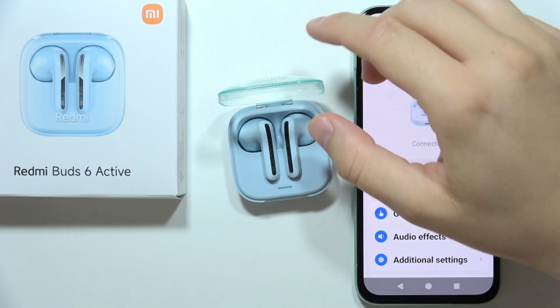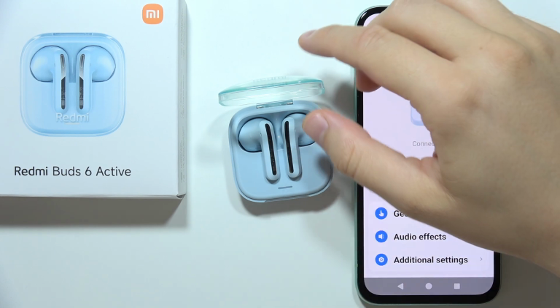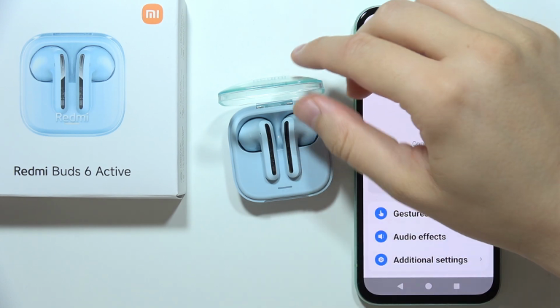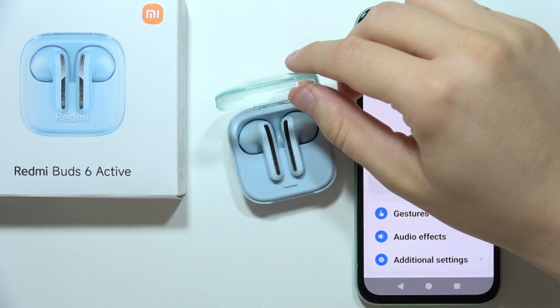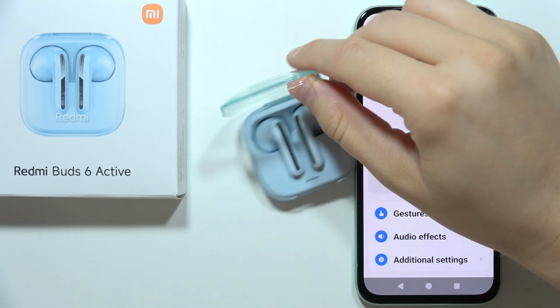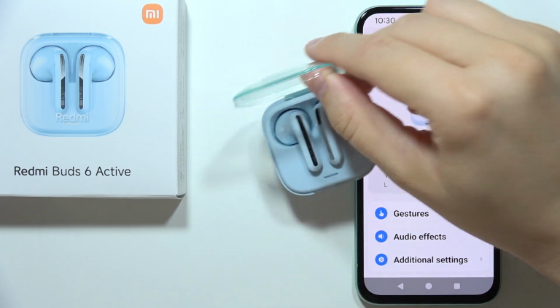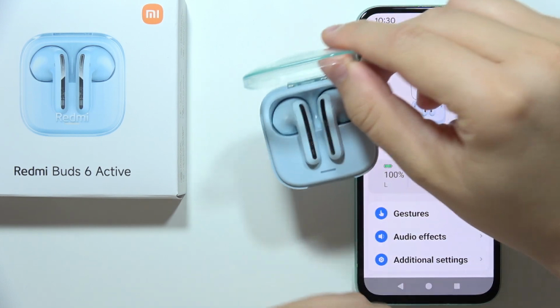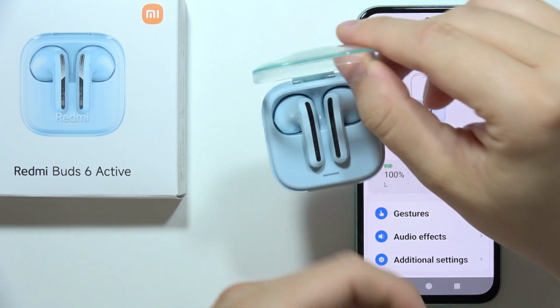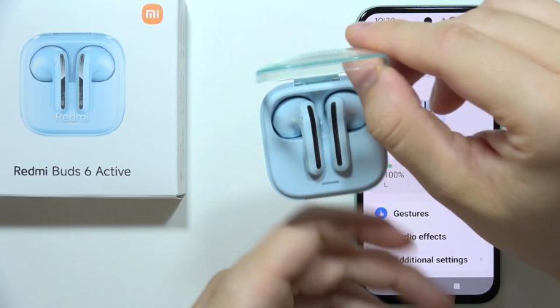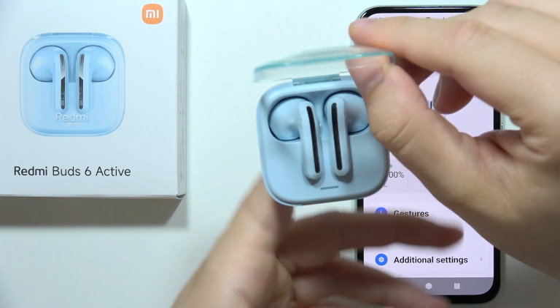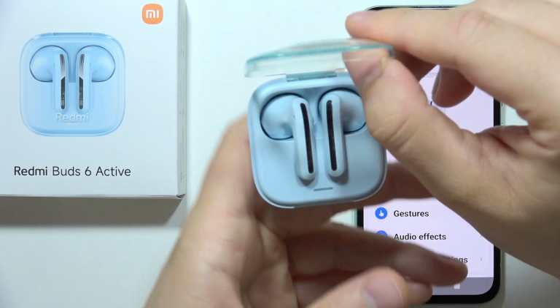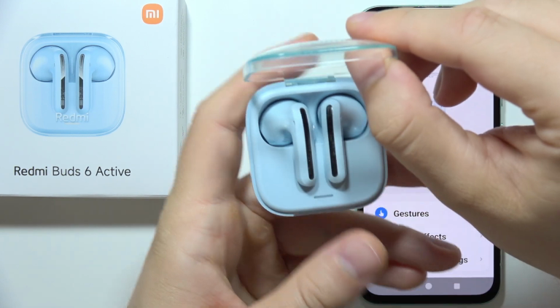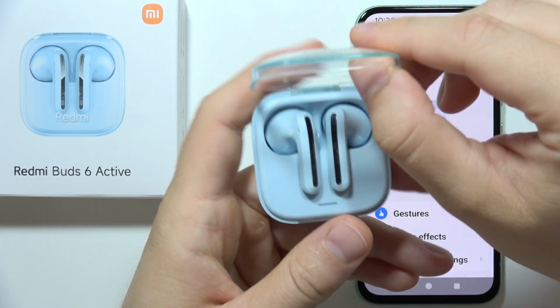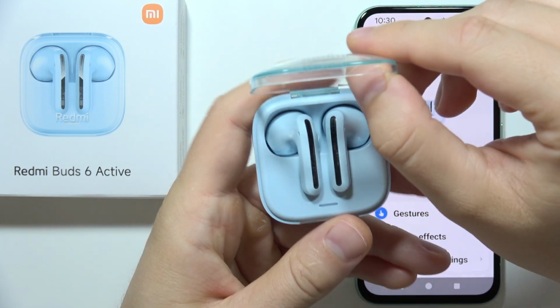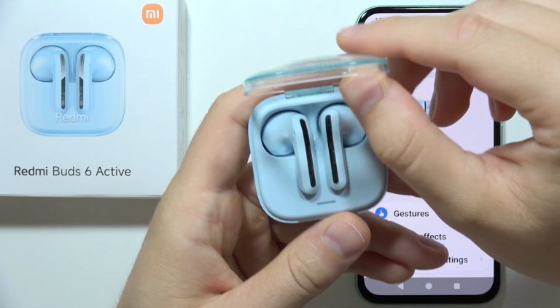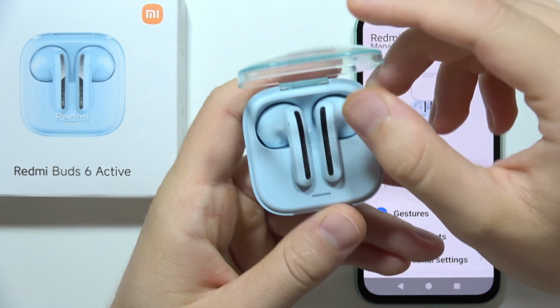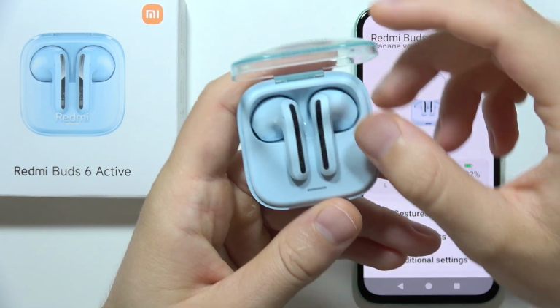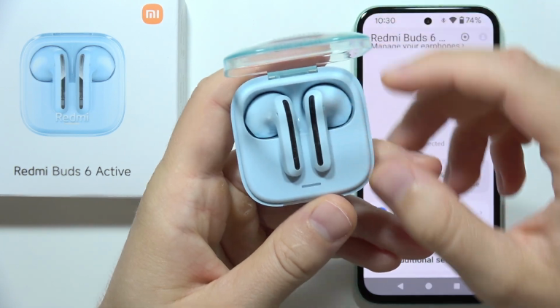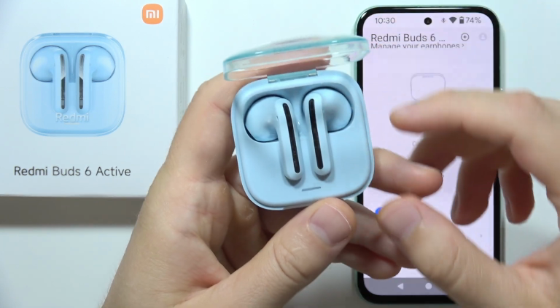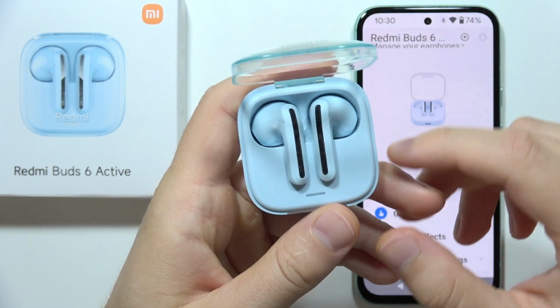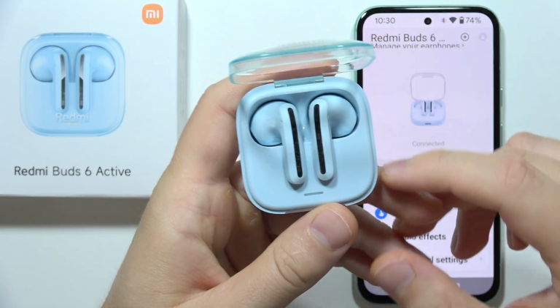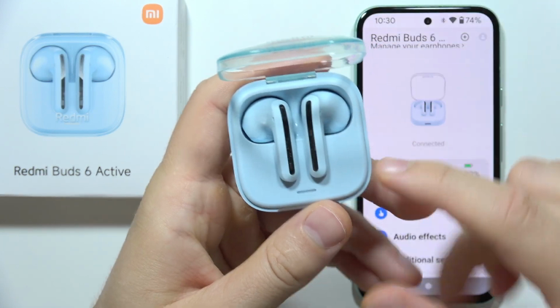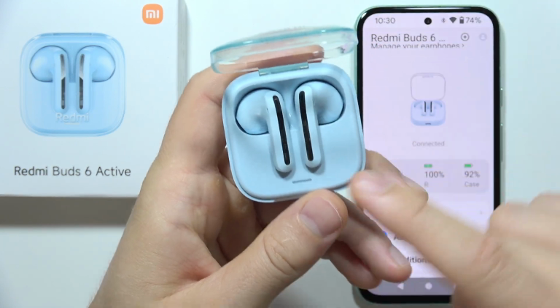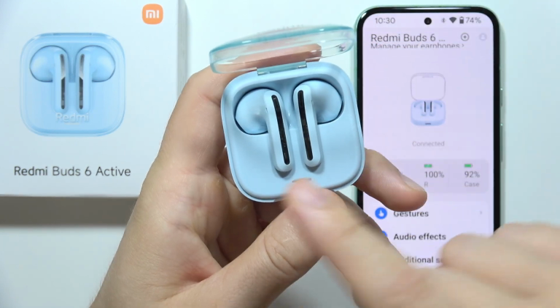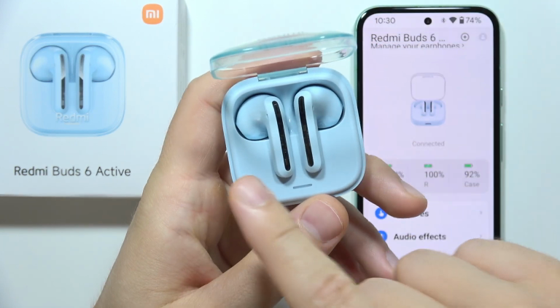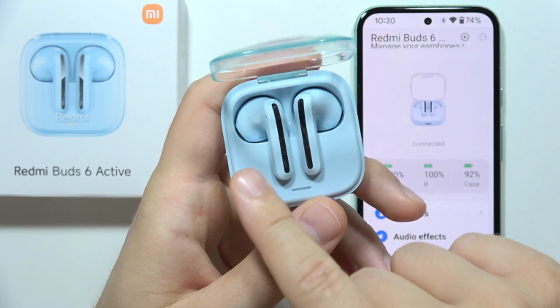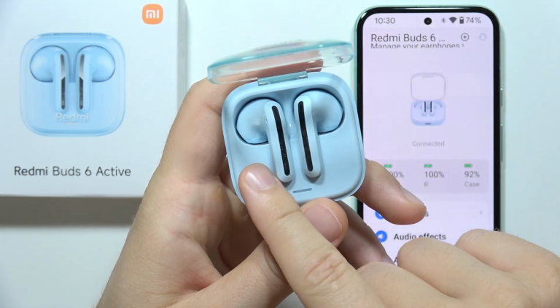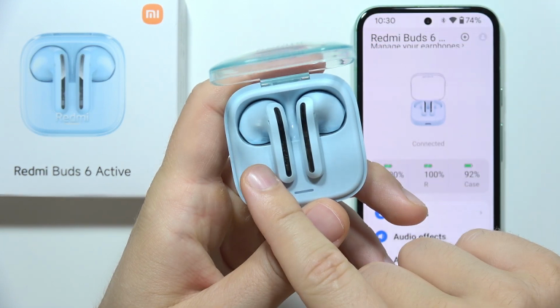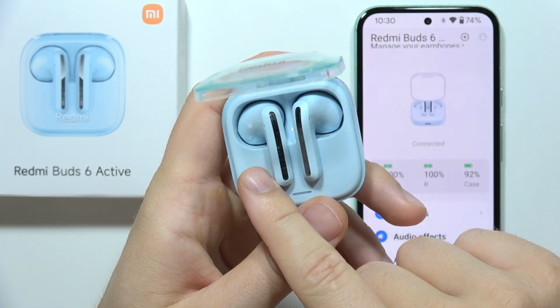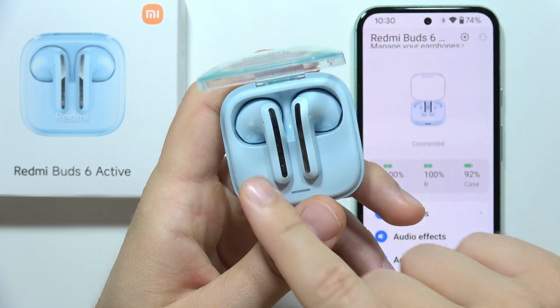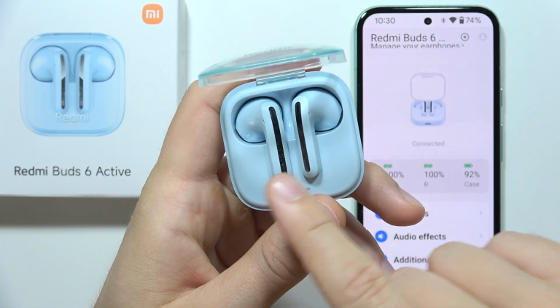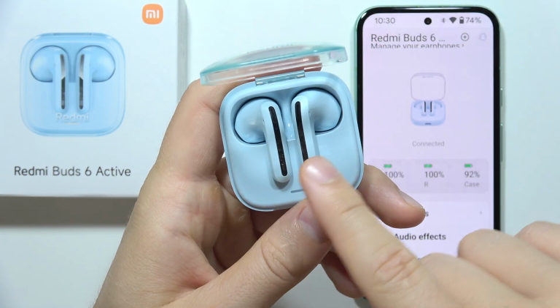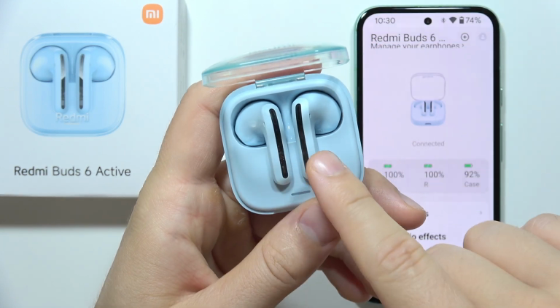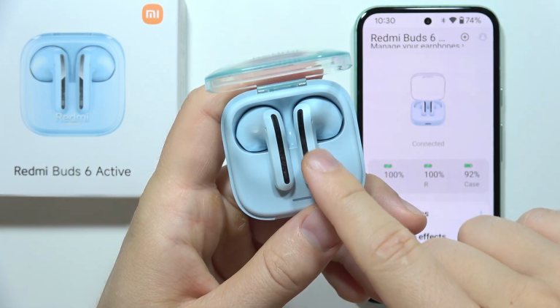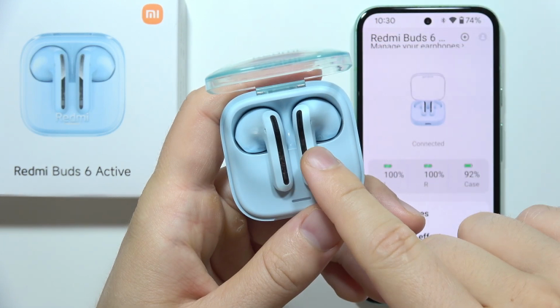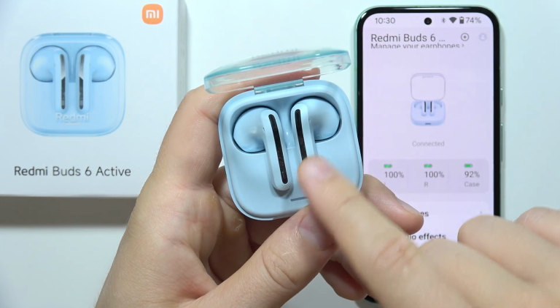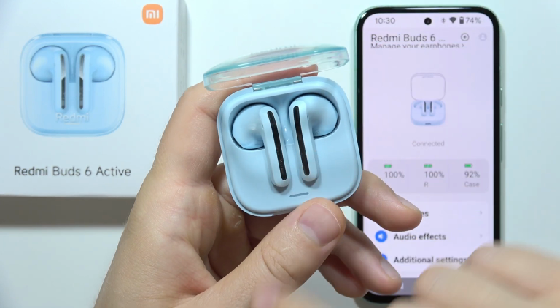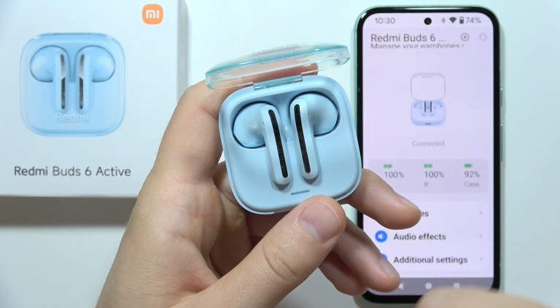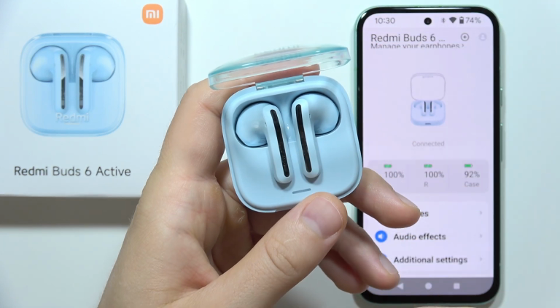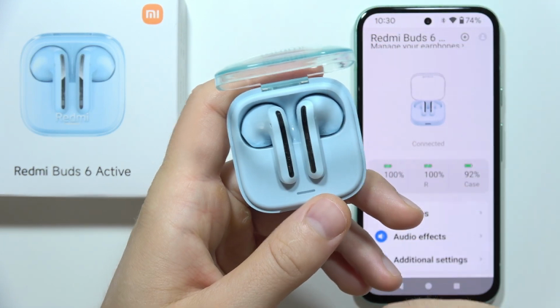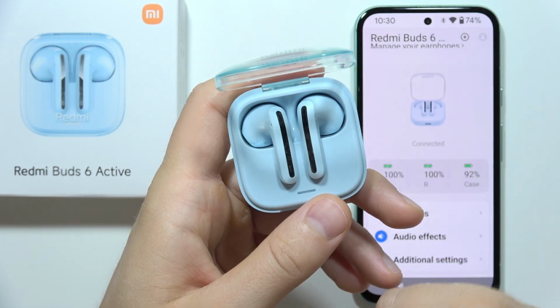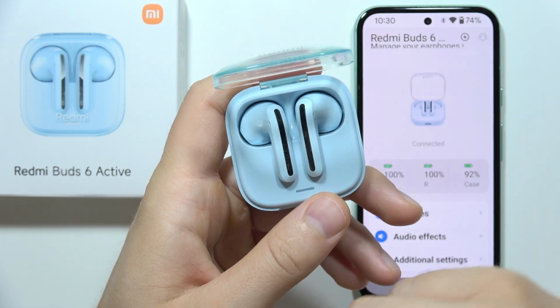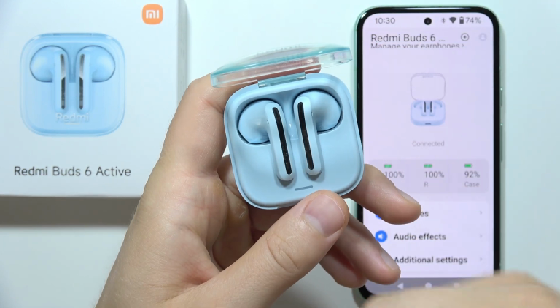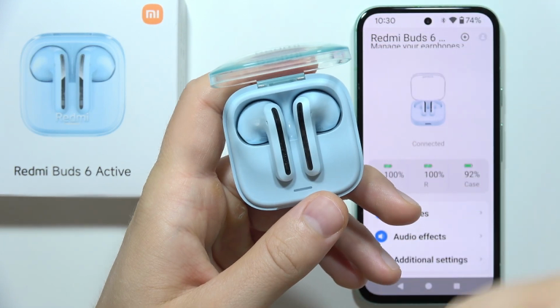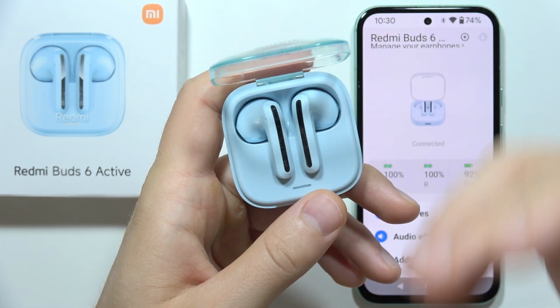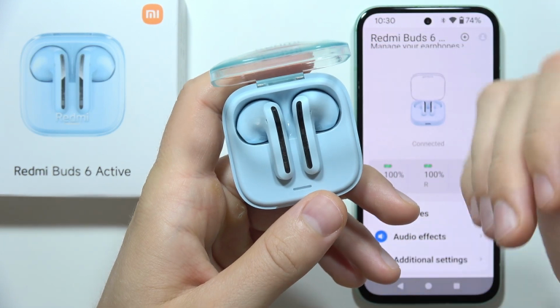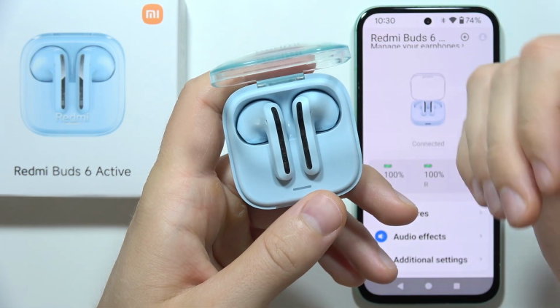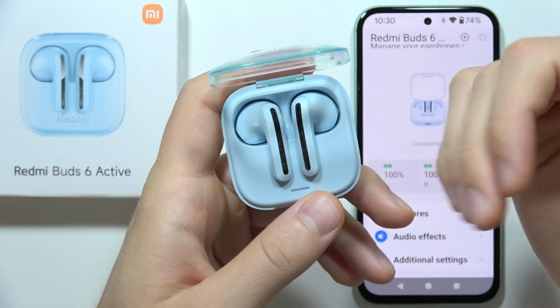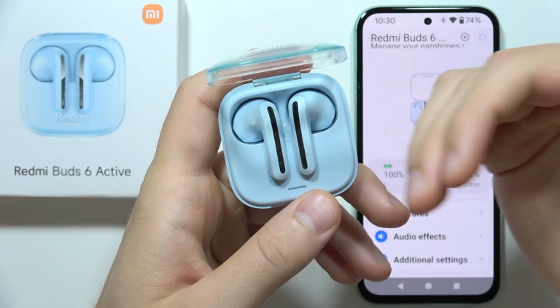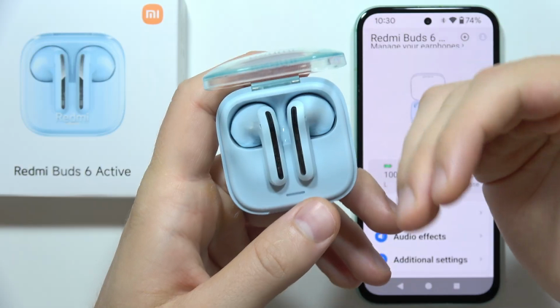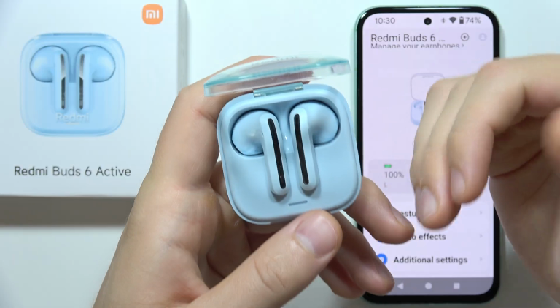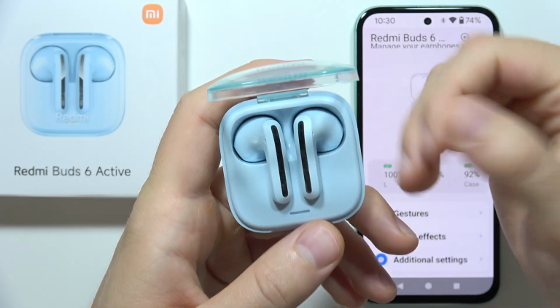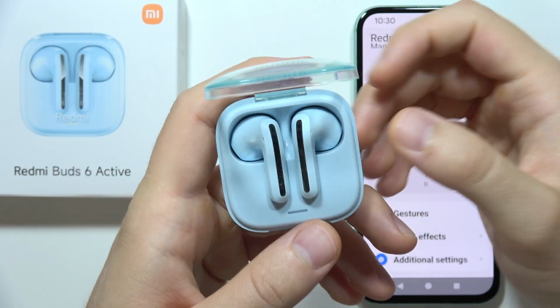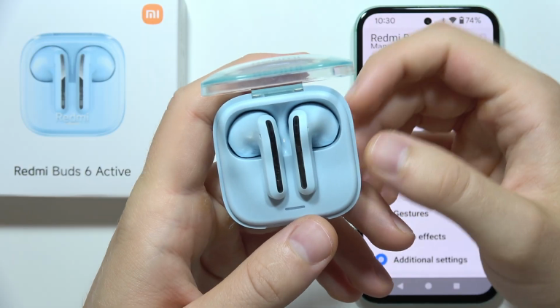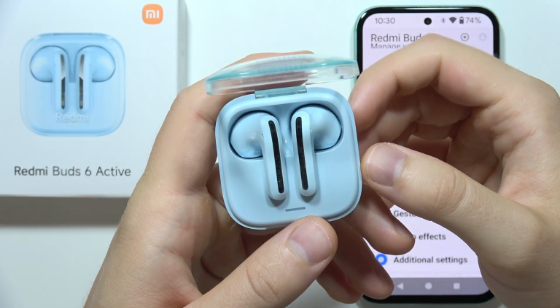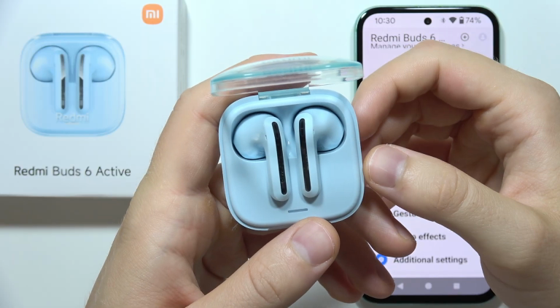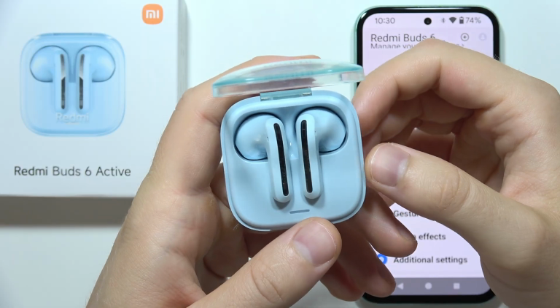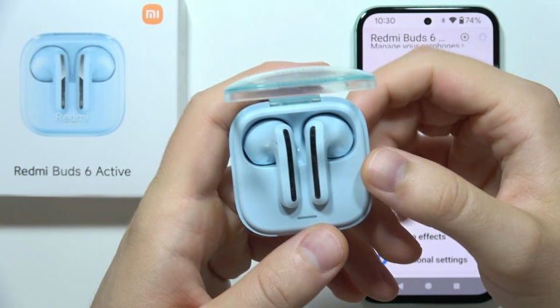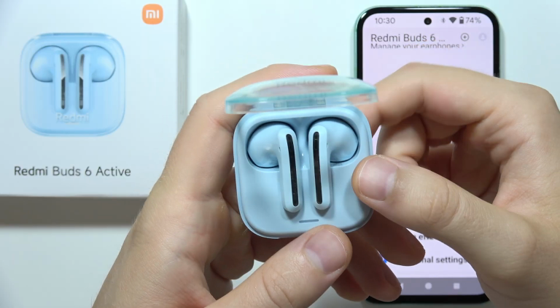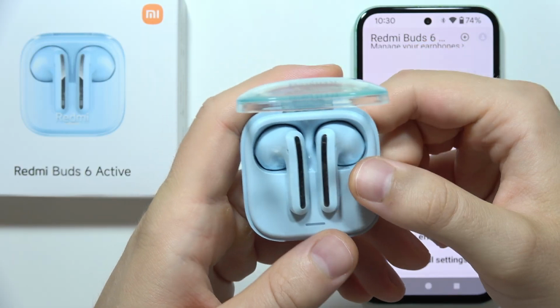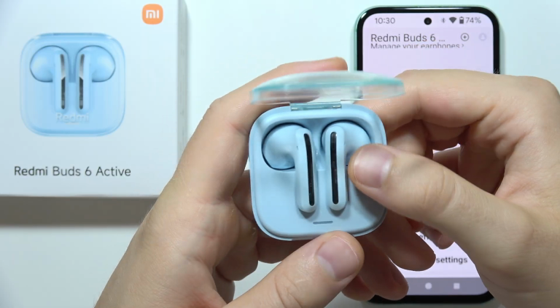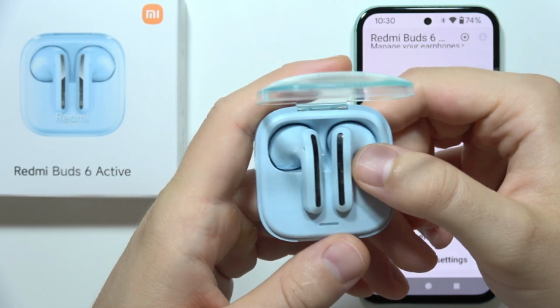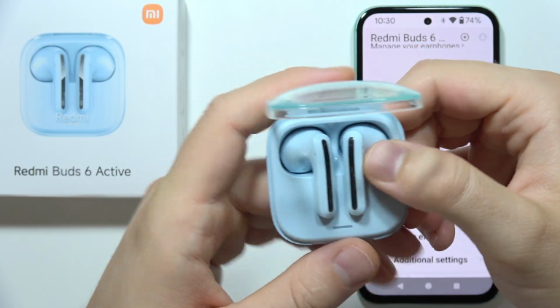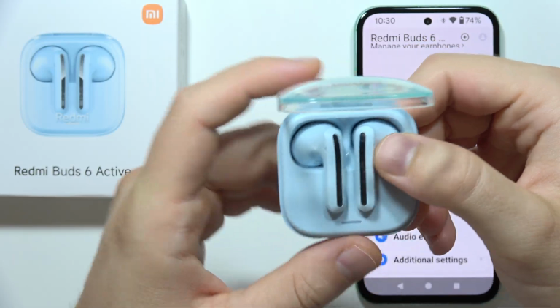Hey, we are using Redmi Buds 6 Active and one of the earbuds is not working, so let me show you how you can try to fix this.